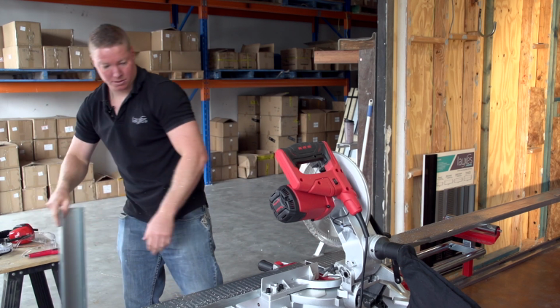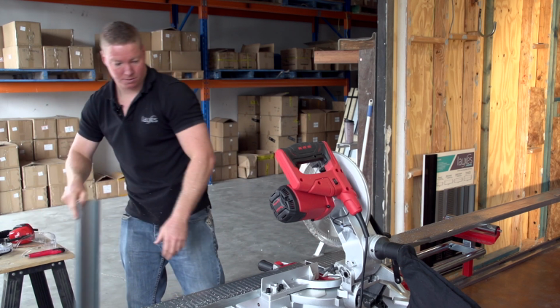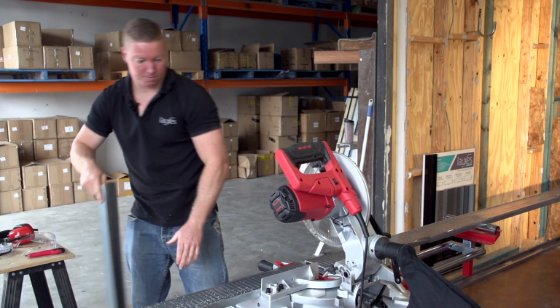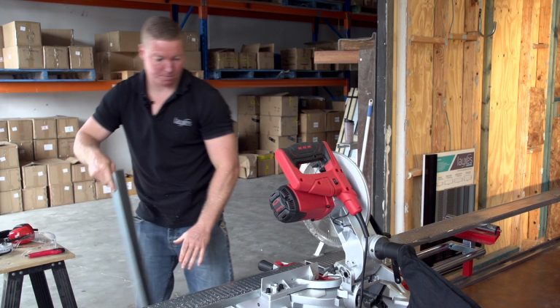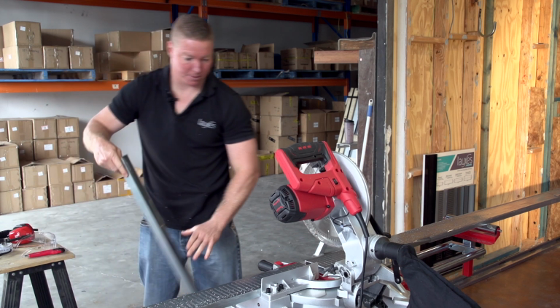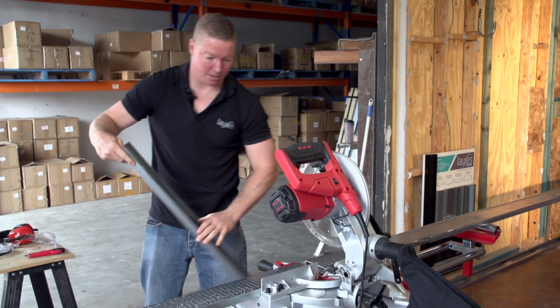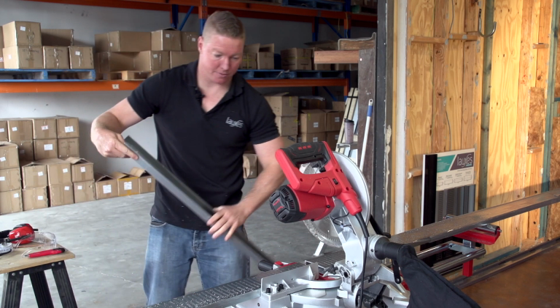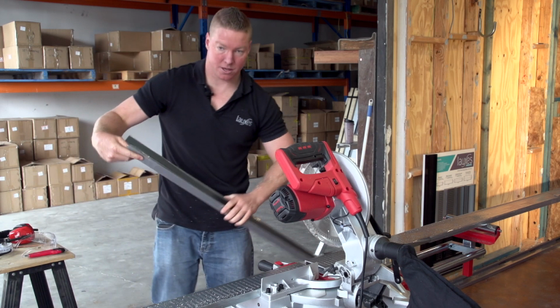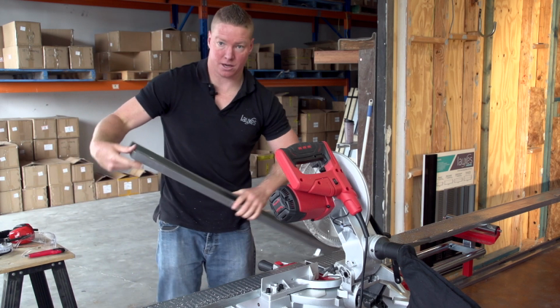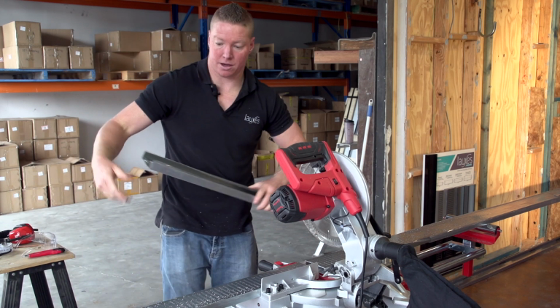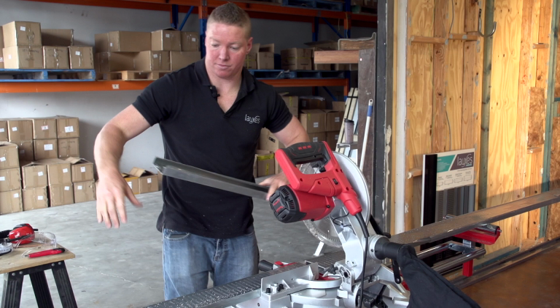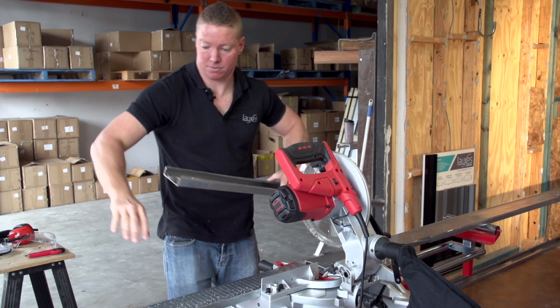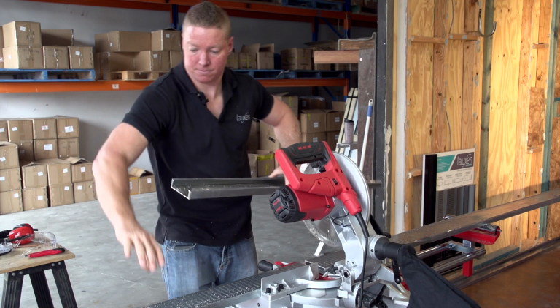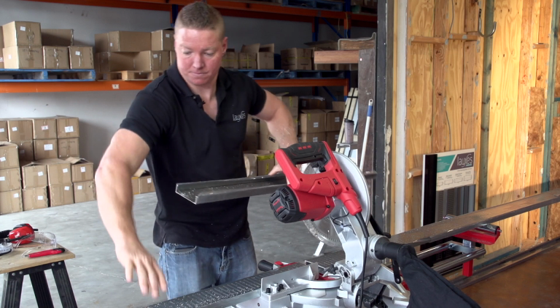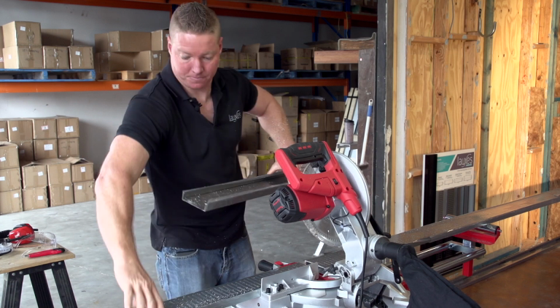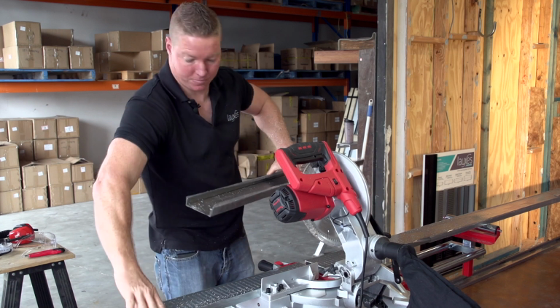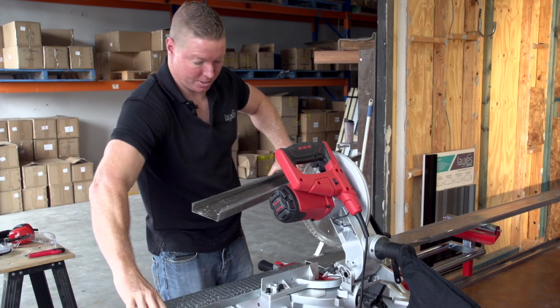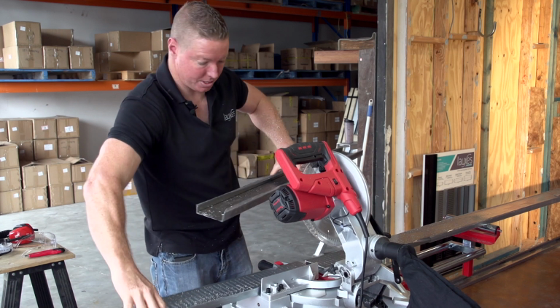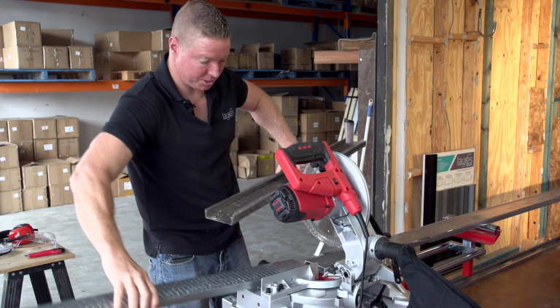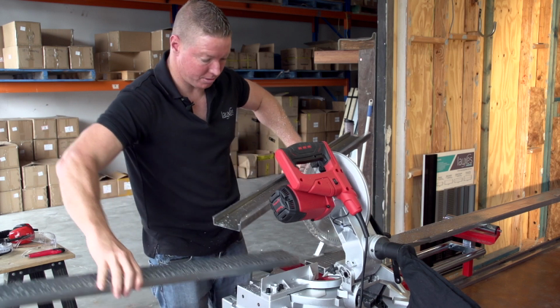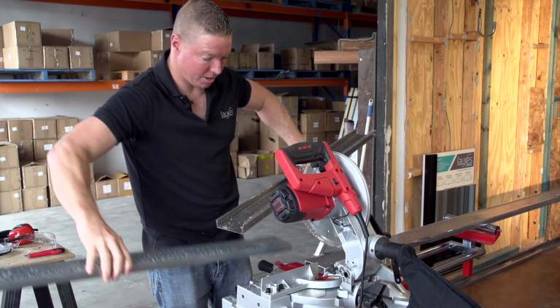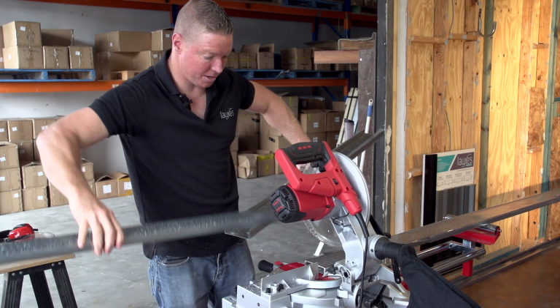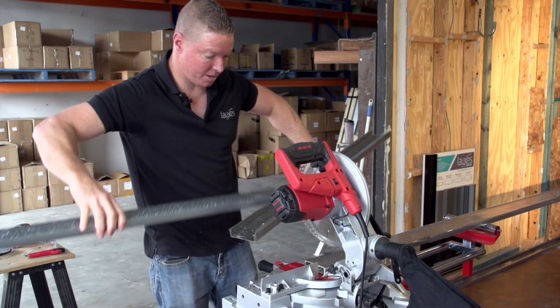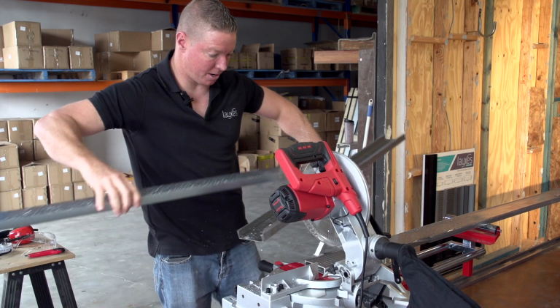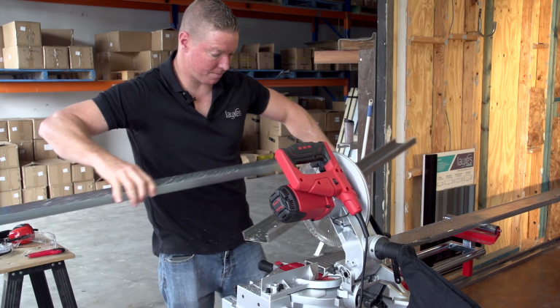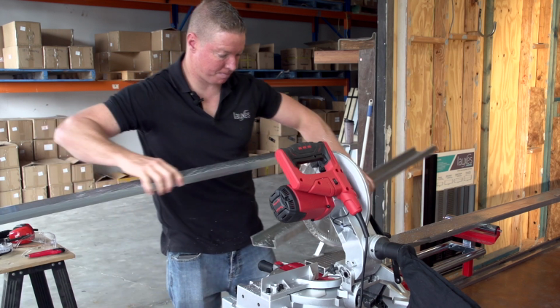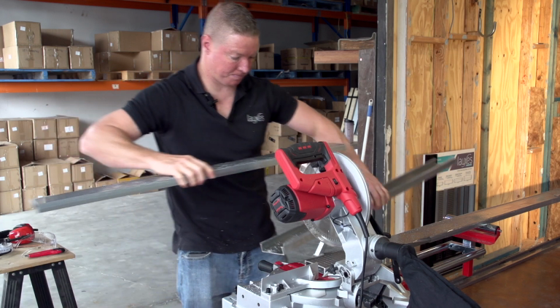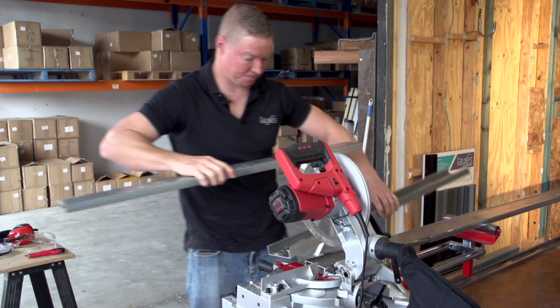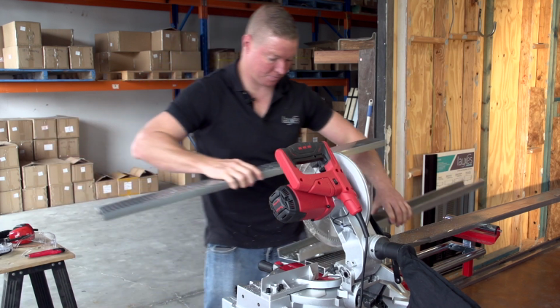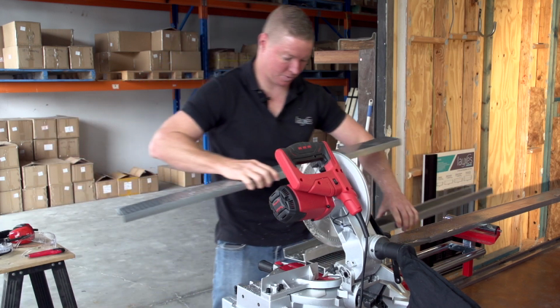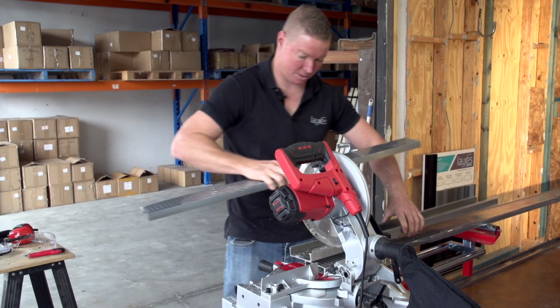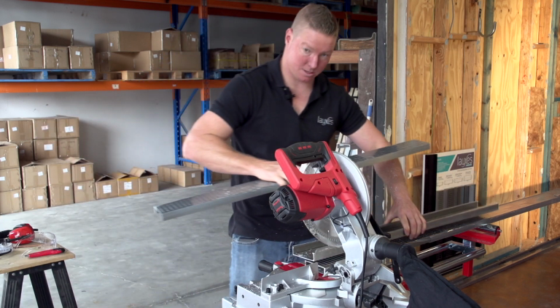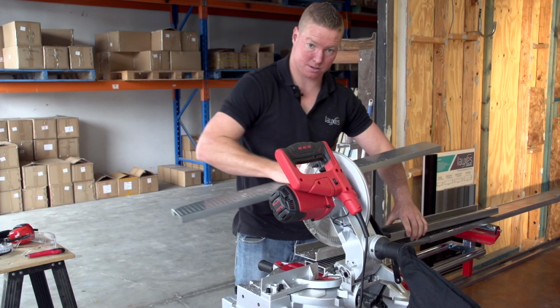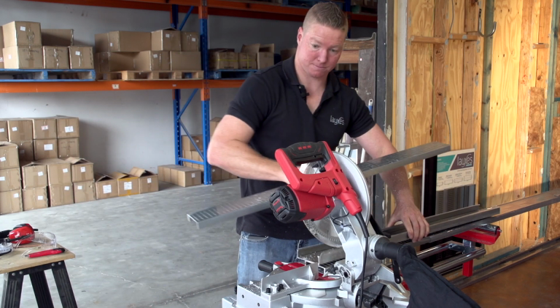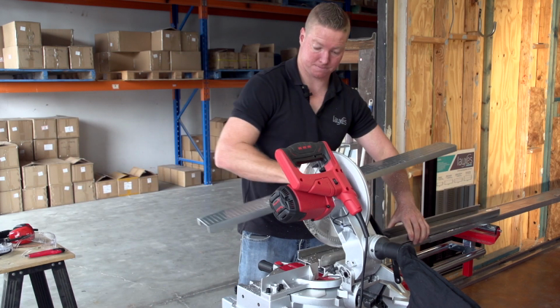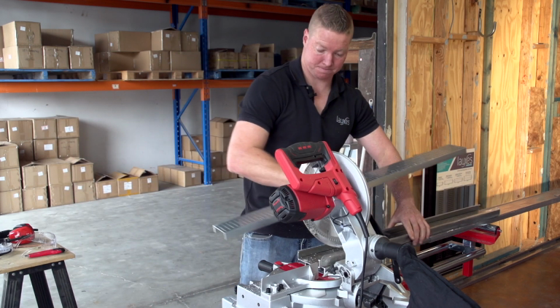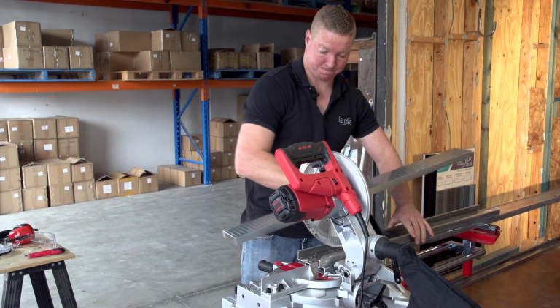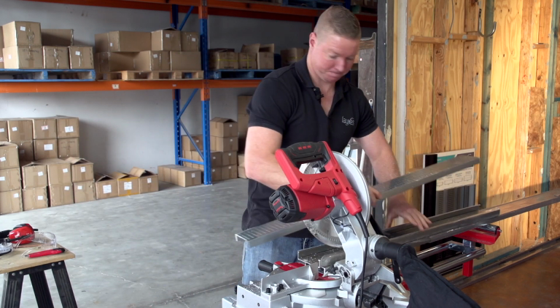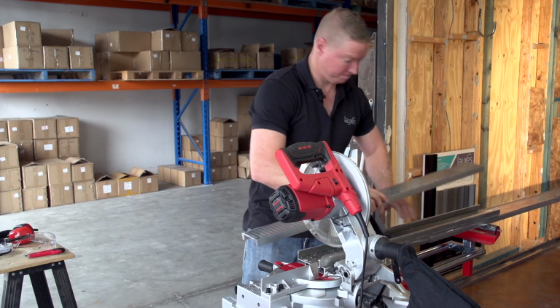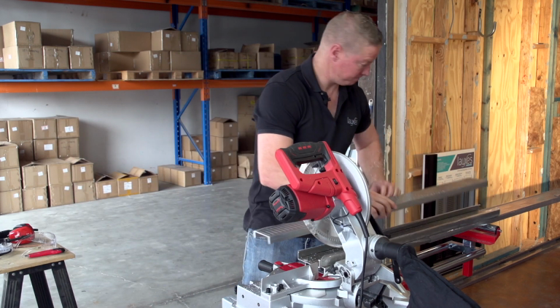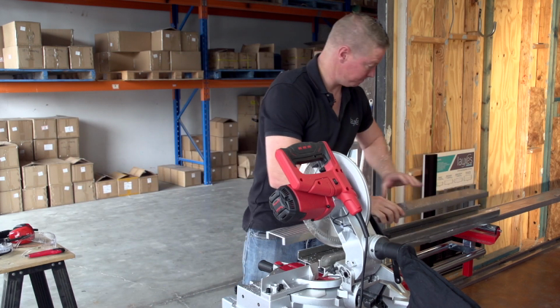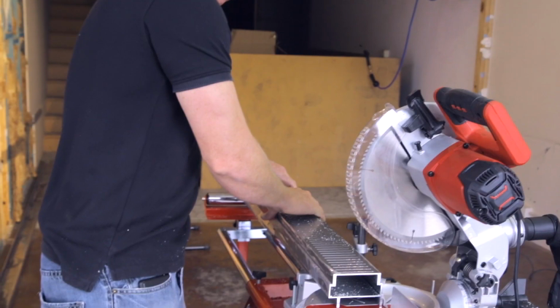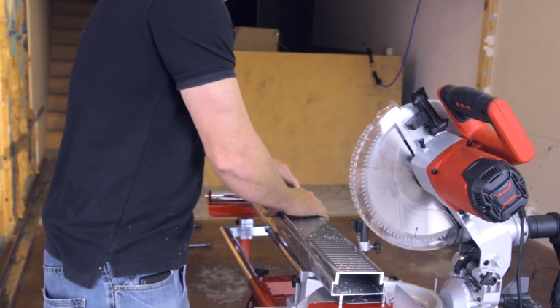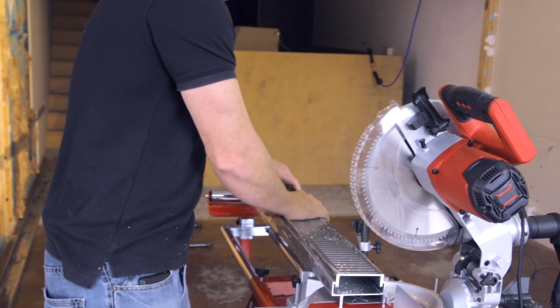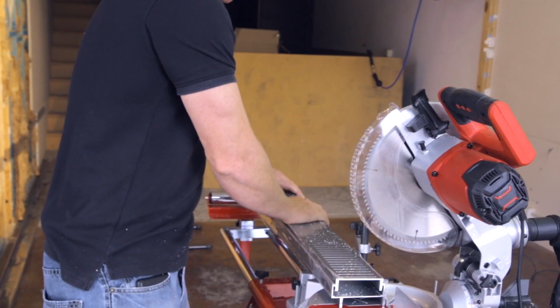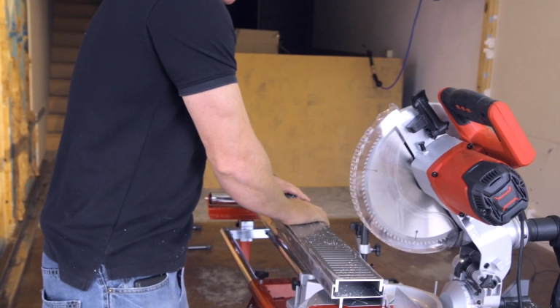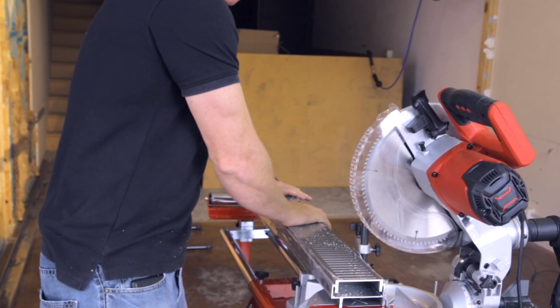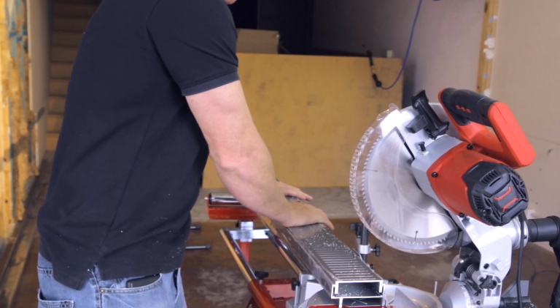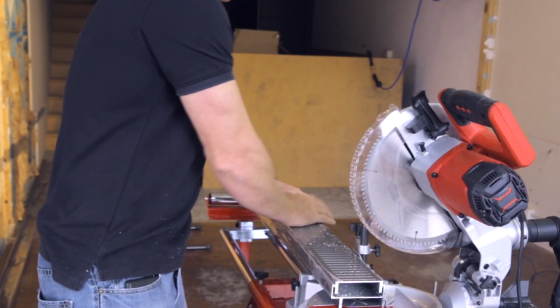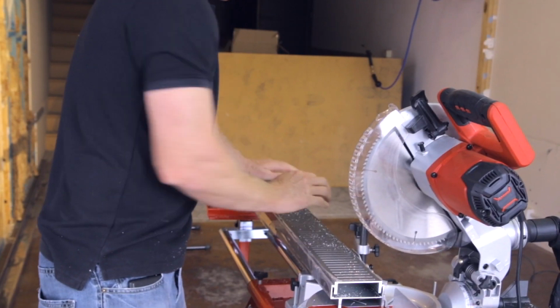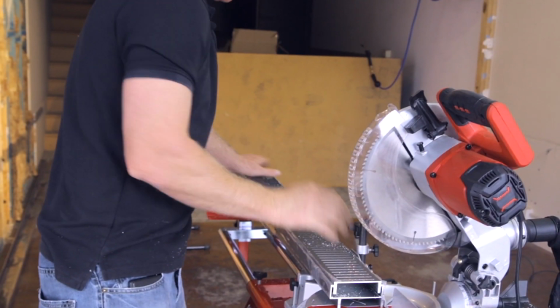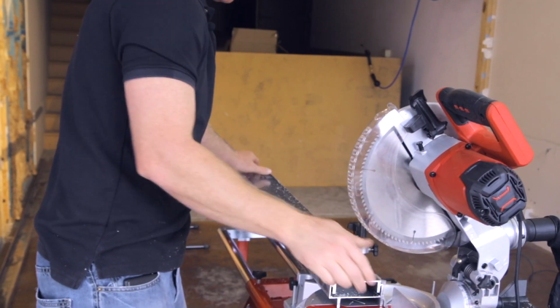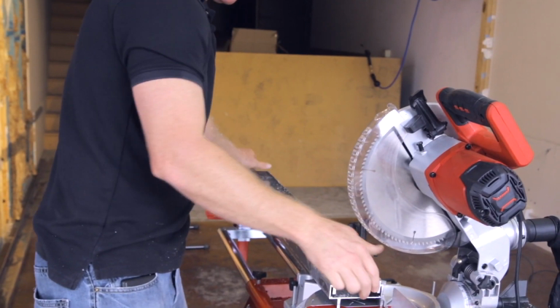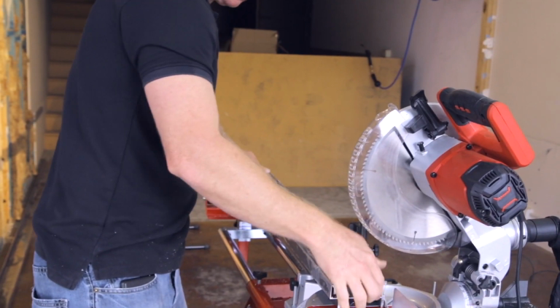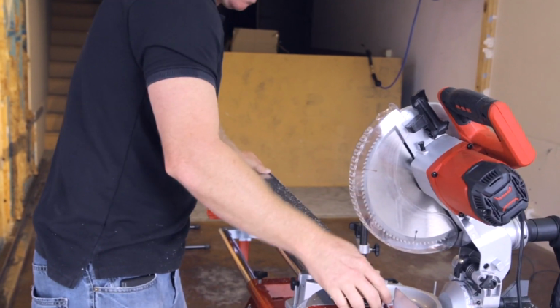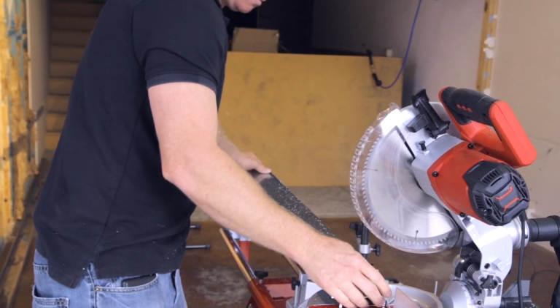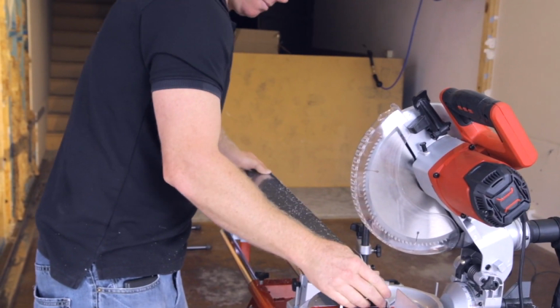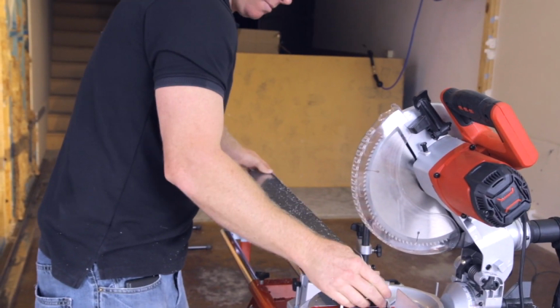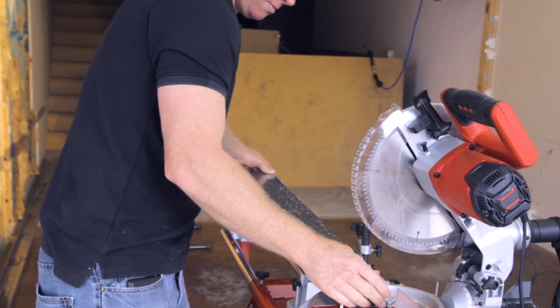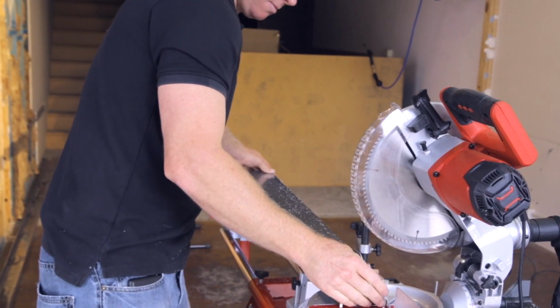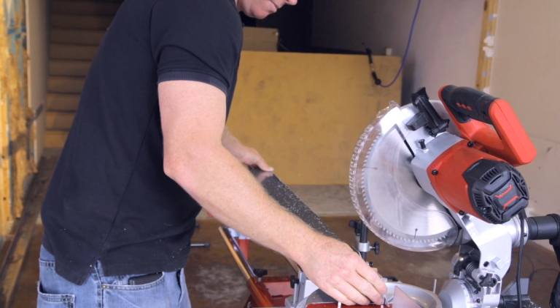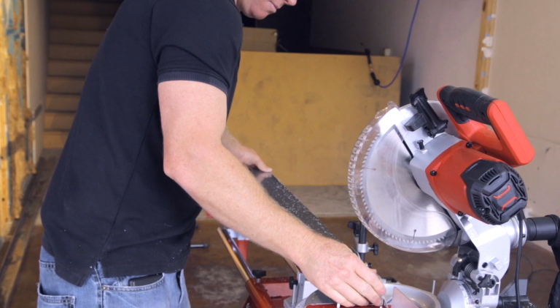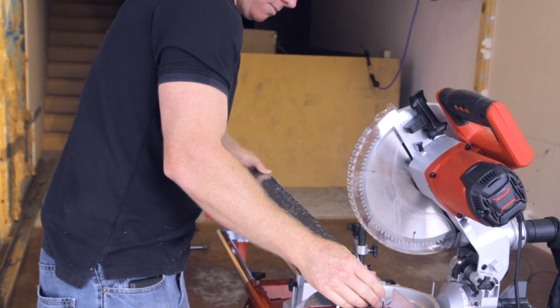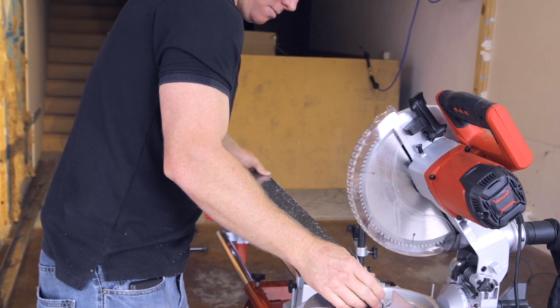And there you have it — there's the grate cut. And there we go.